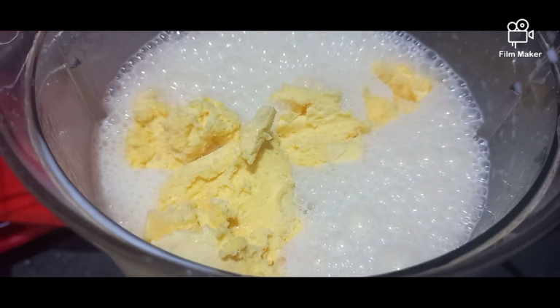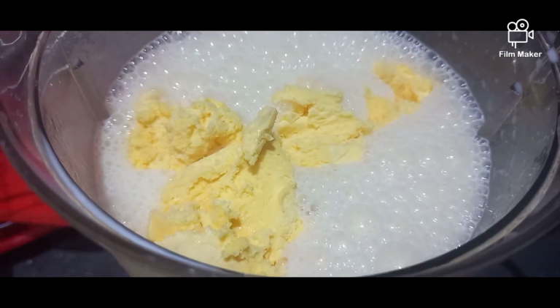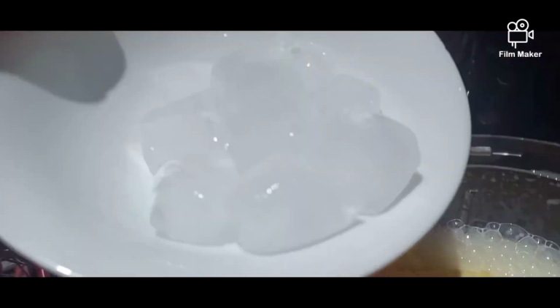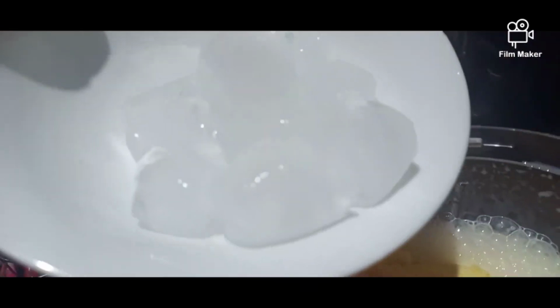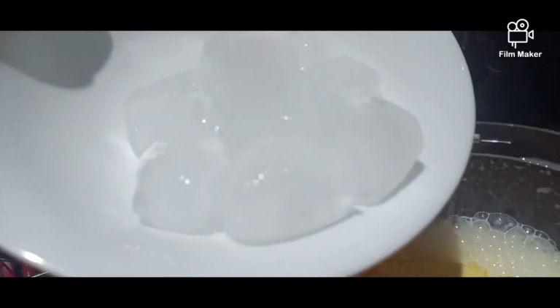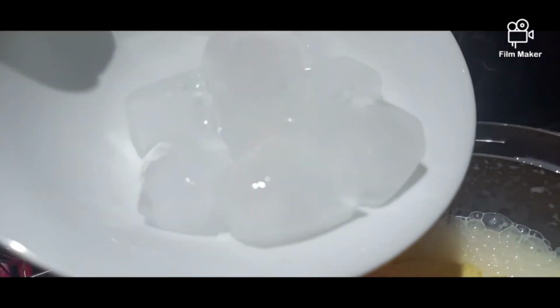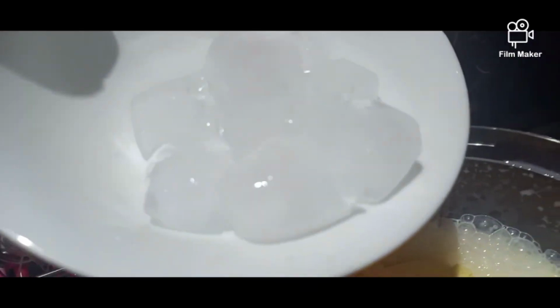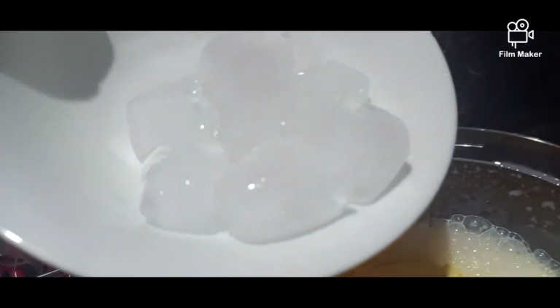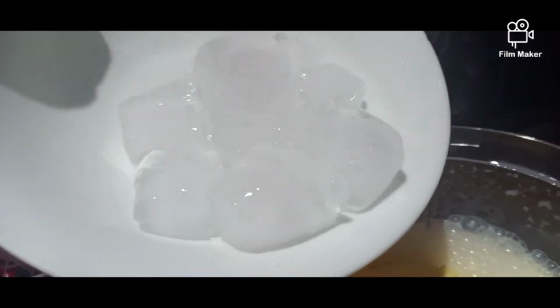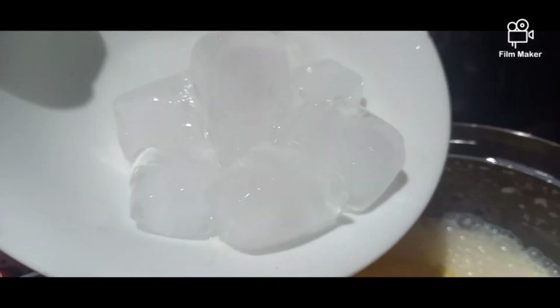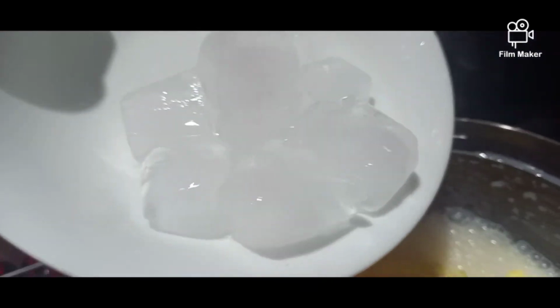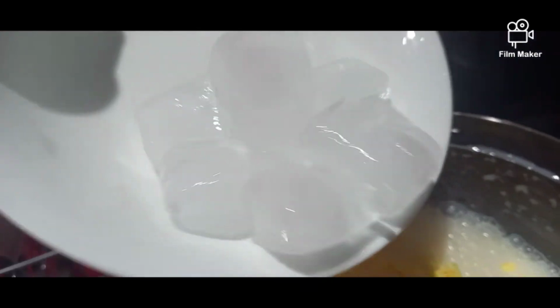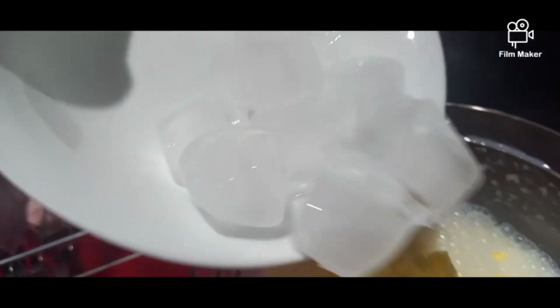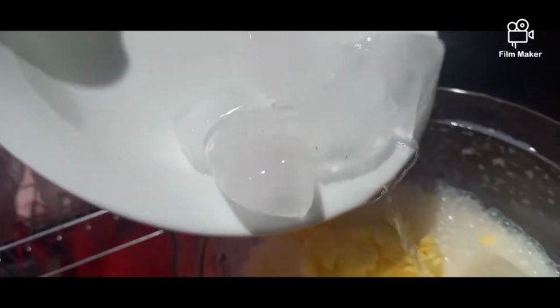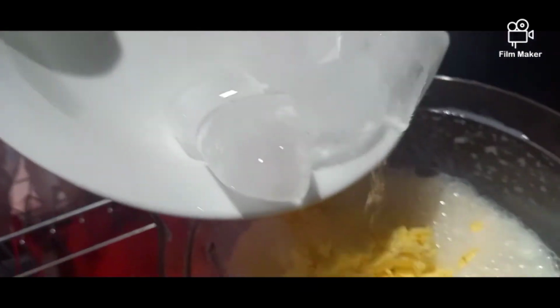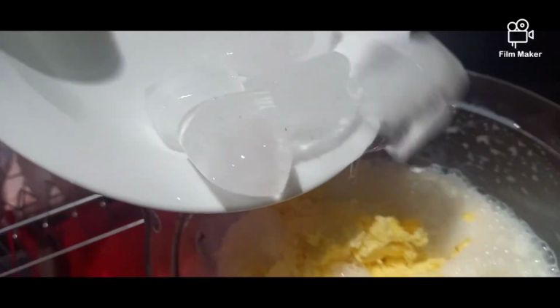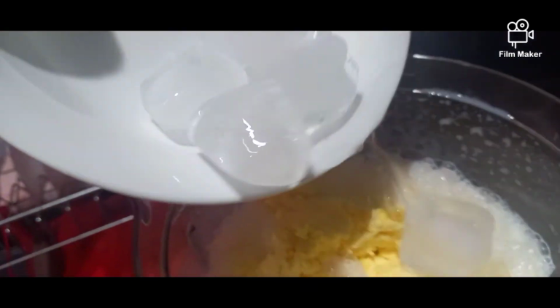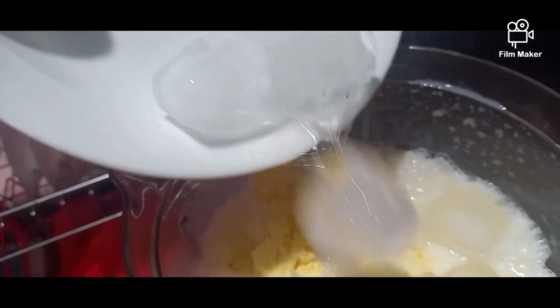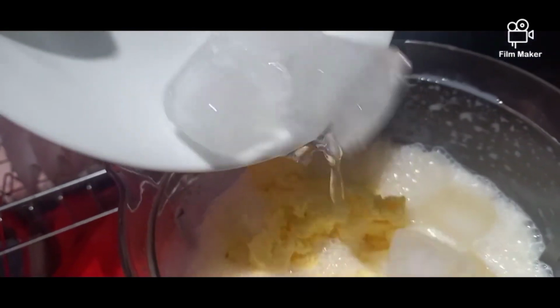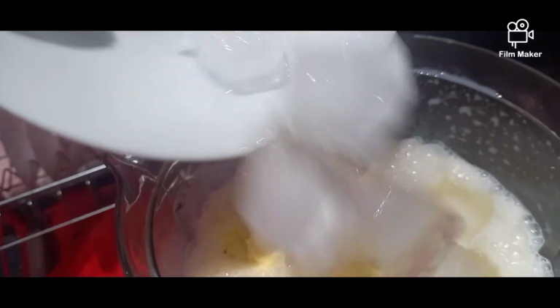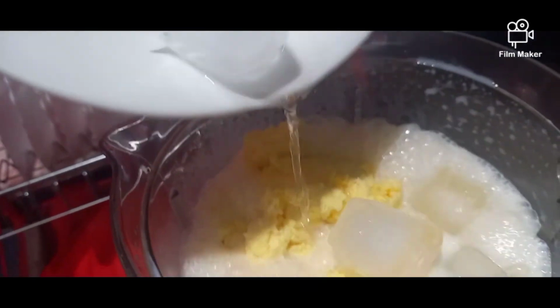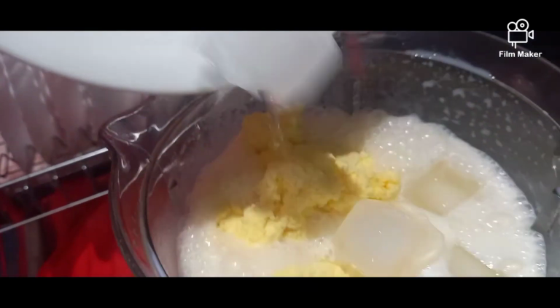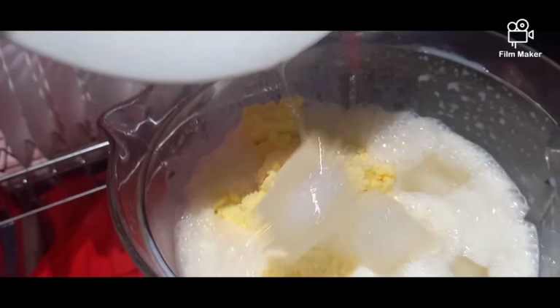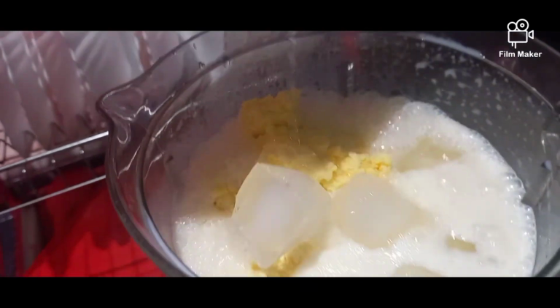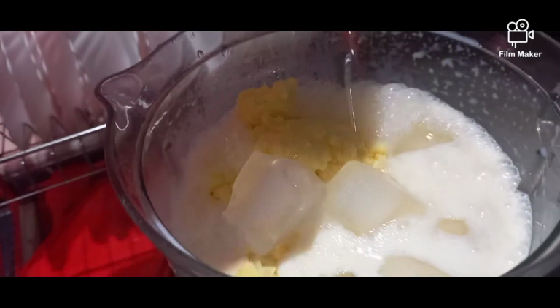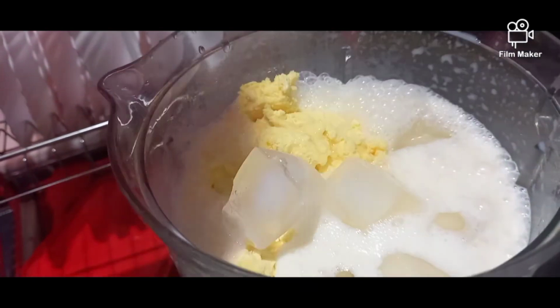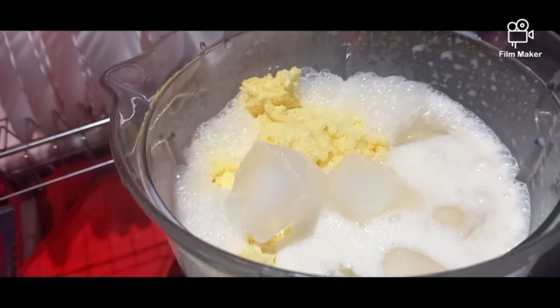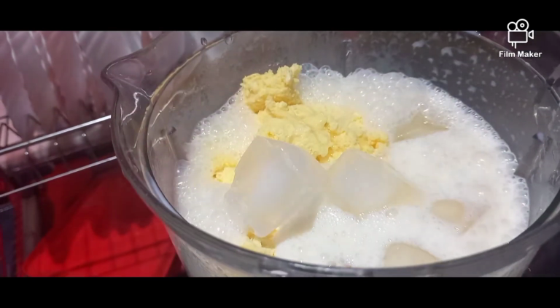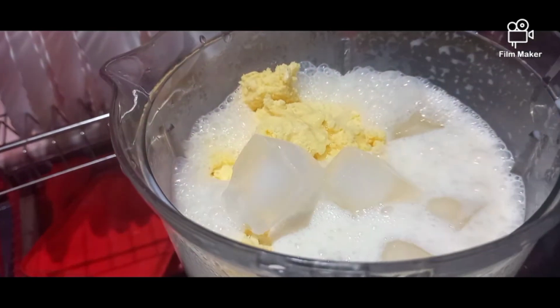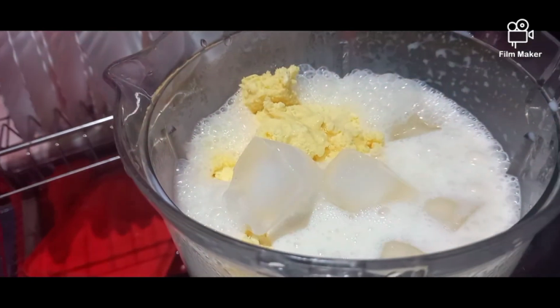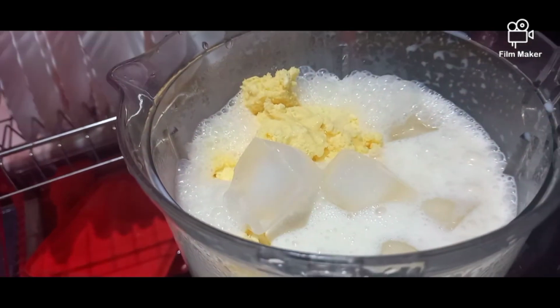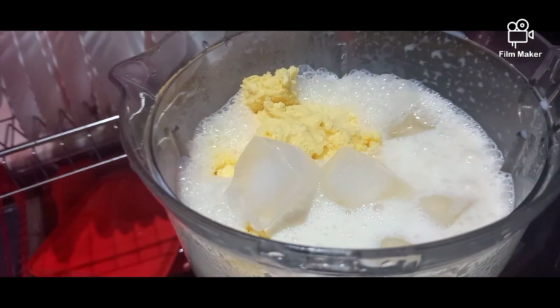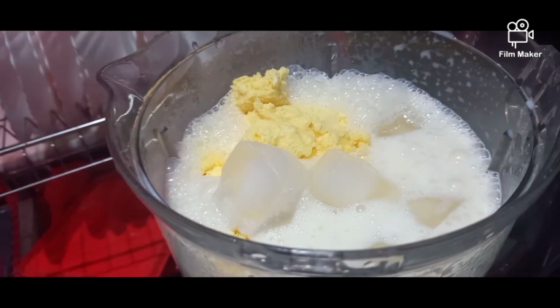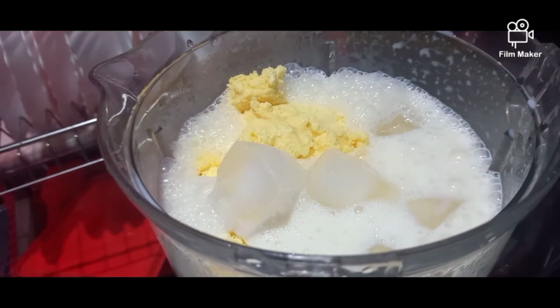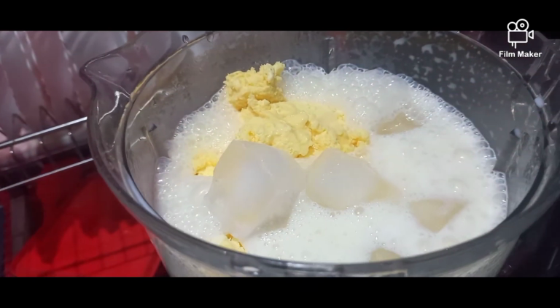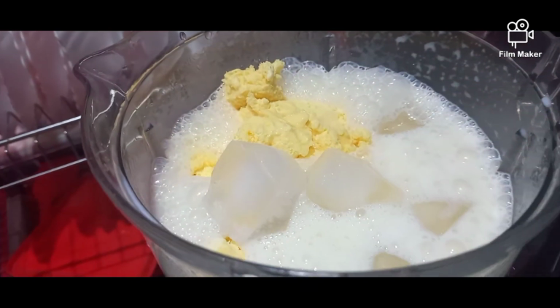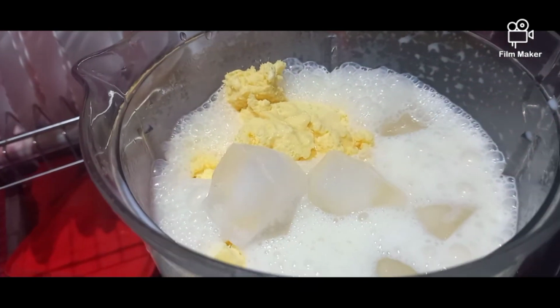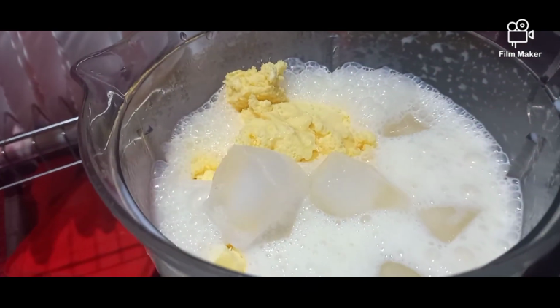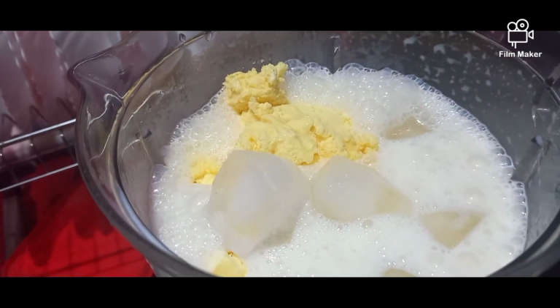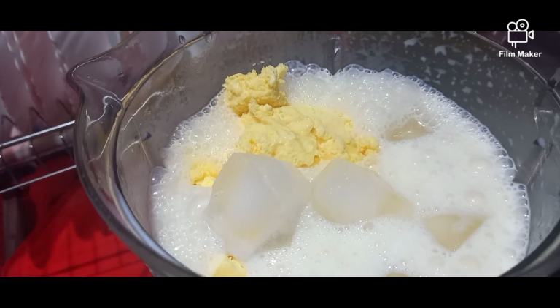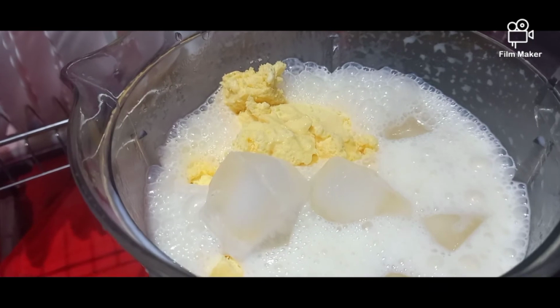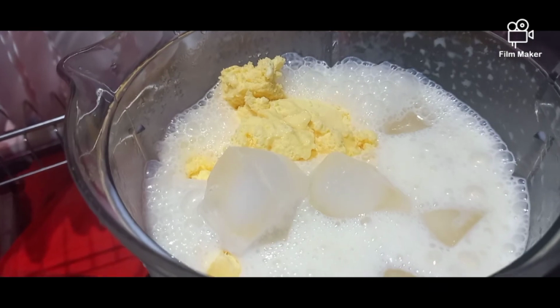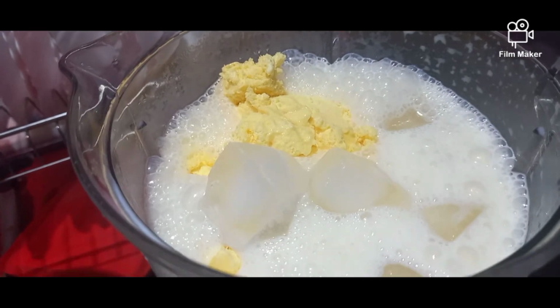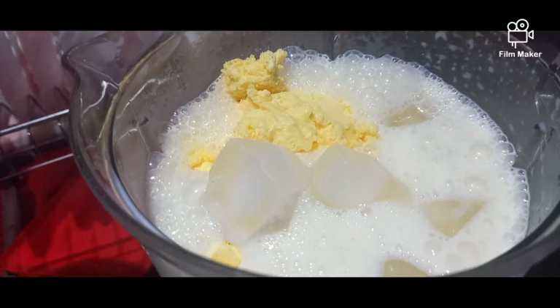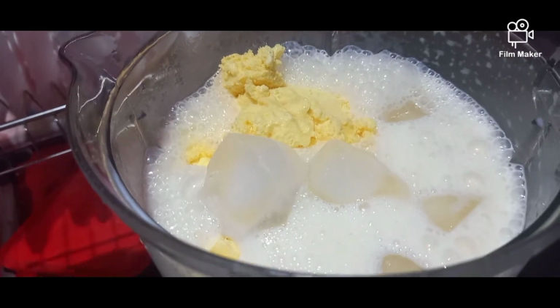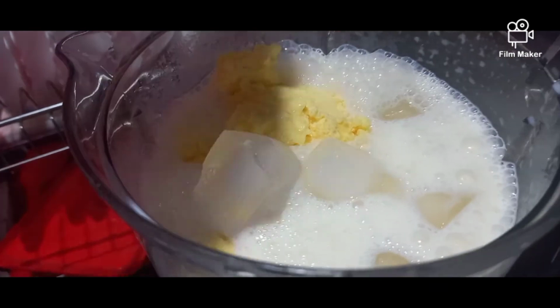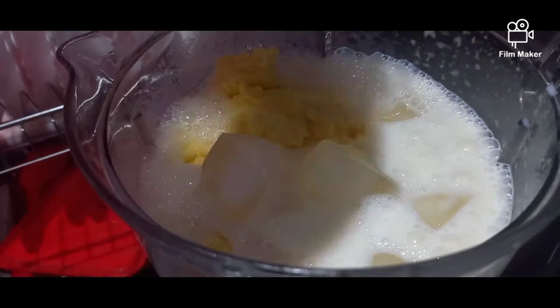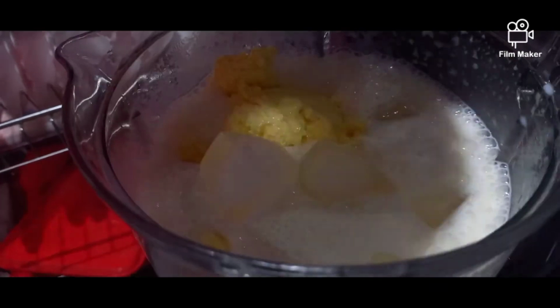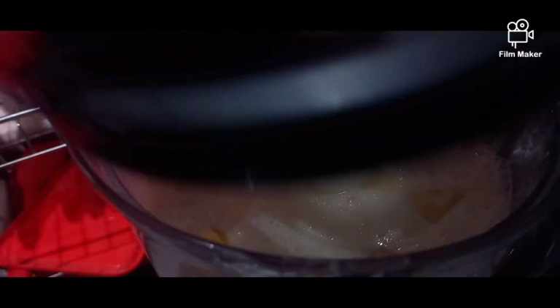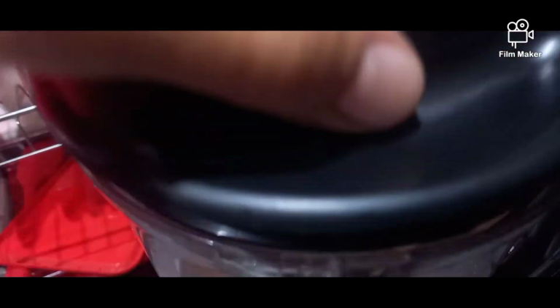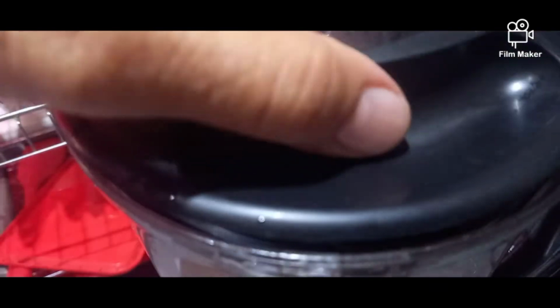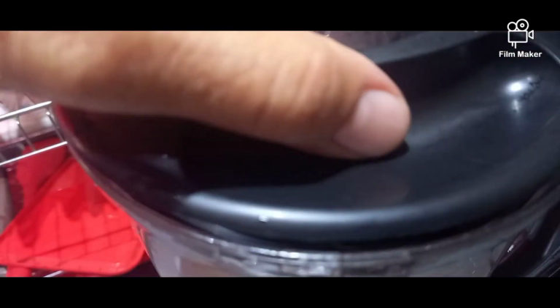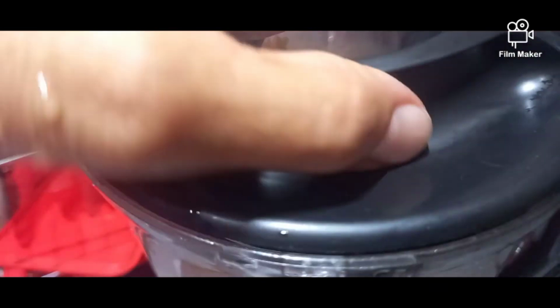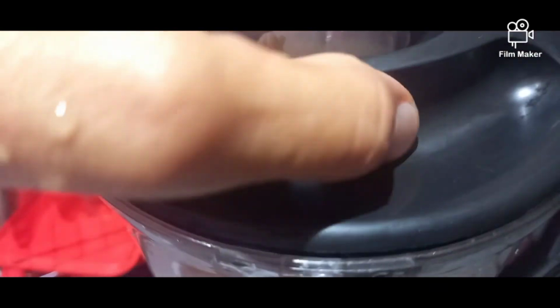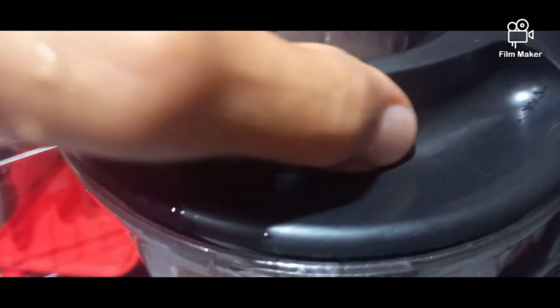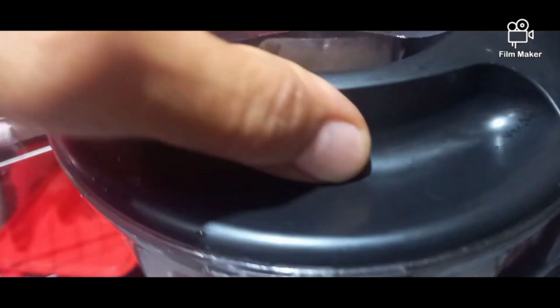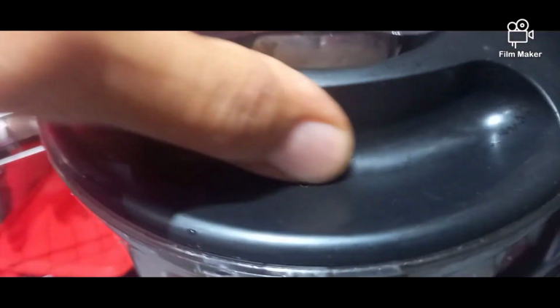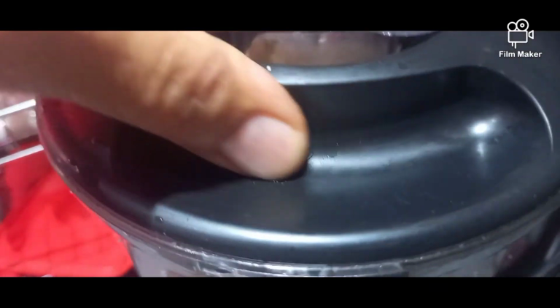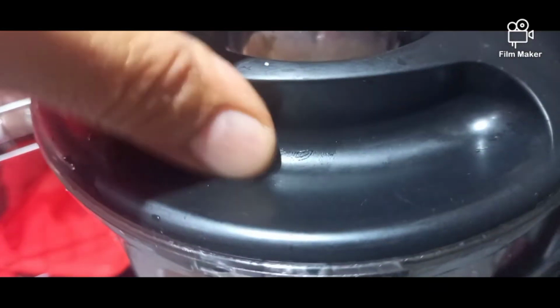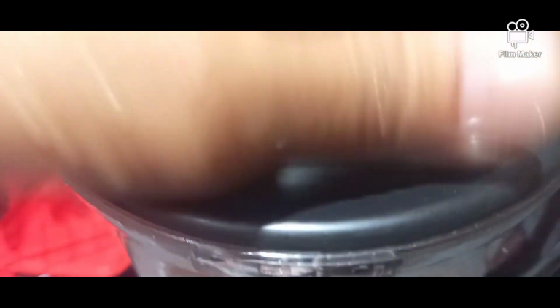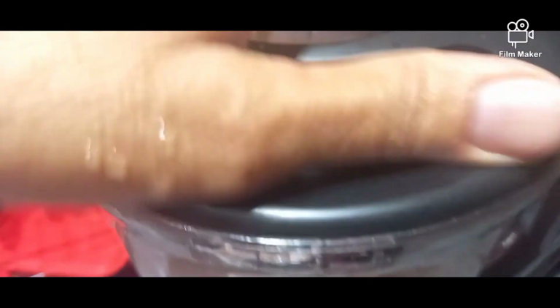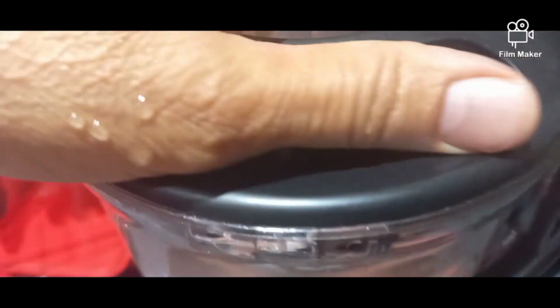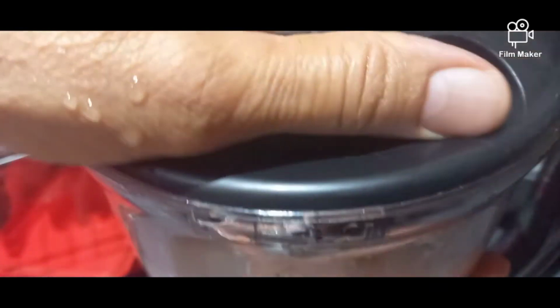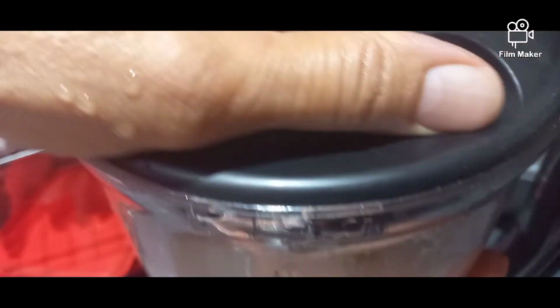Now add some ice cubes — this will make it colder quicker. Now blend all these ingredients together again.